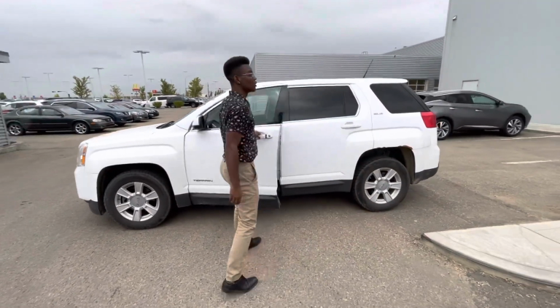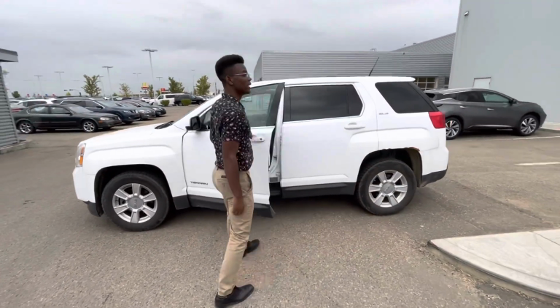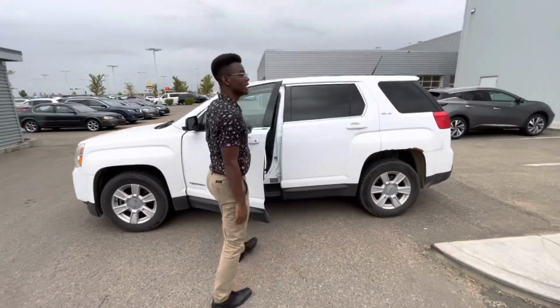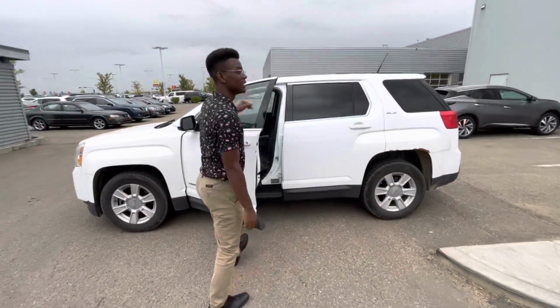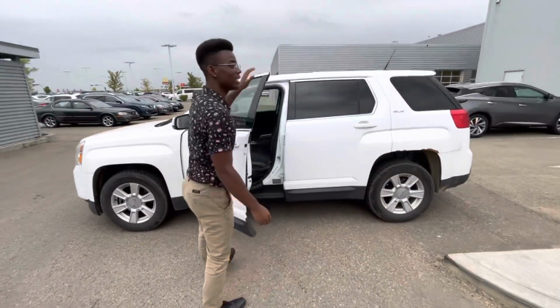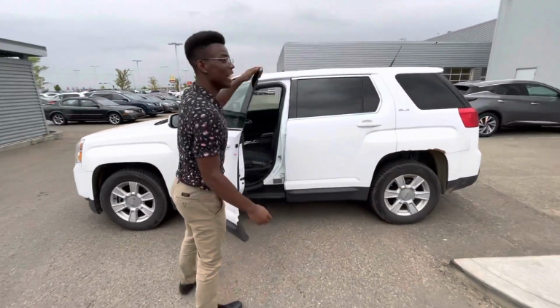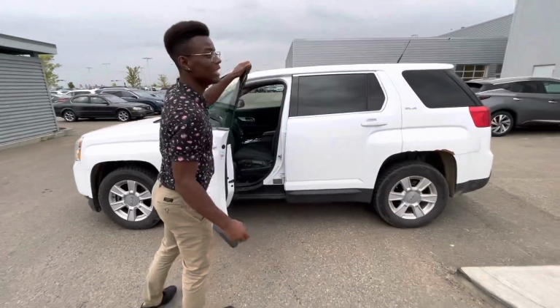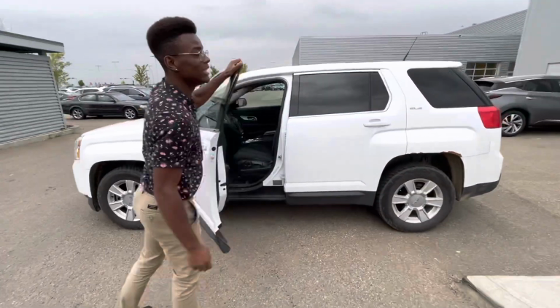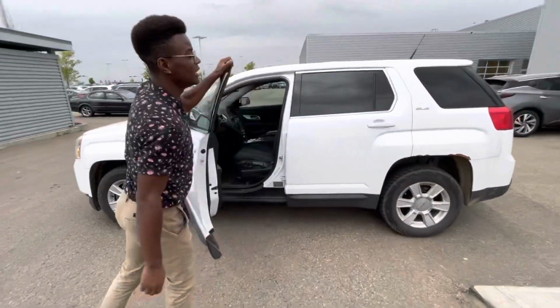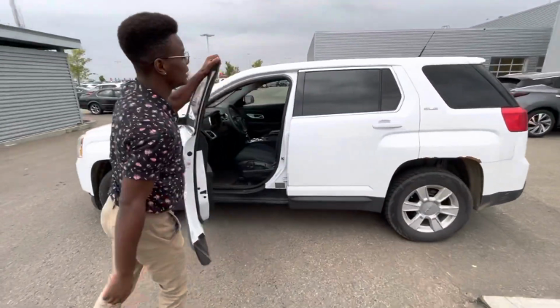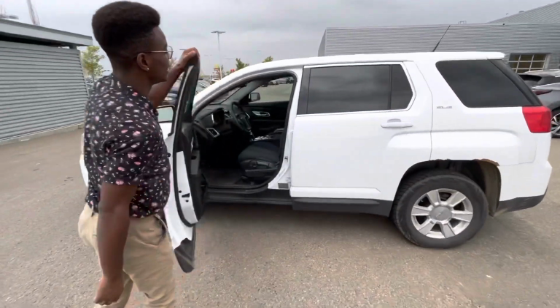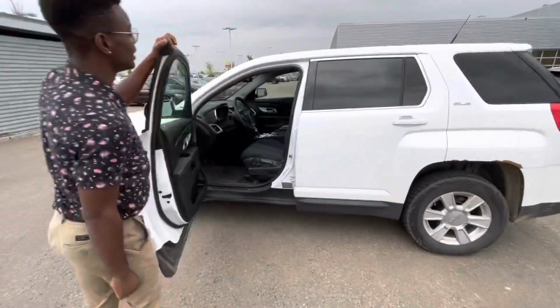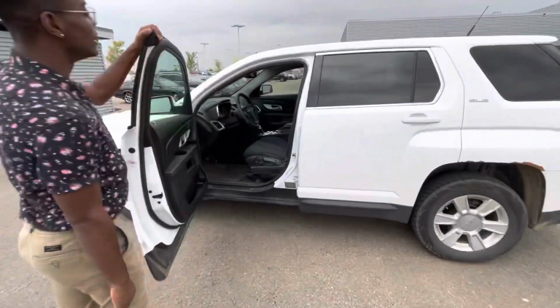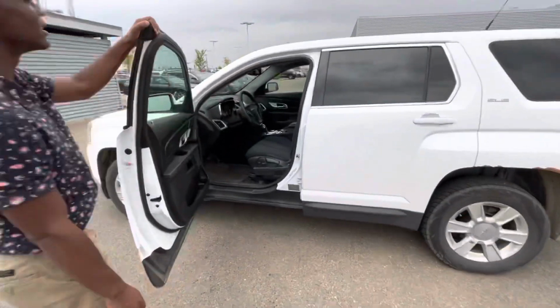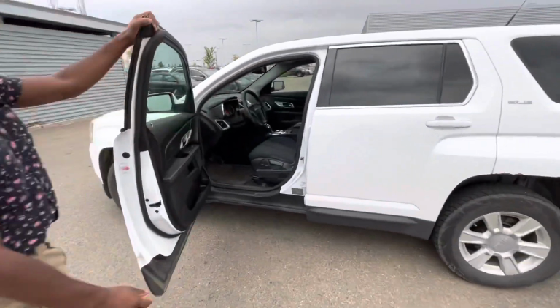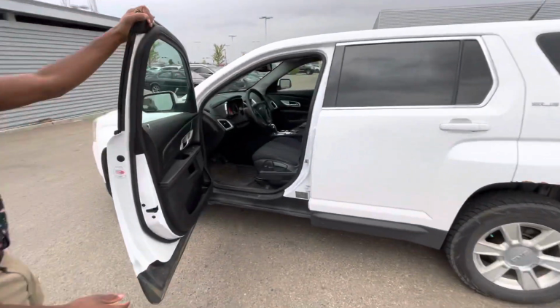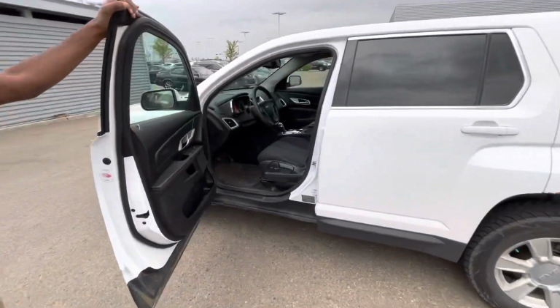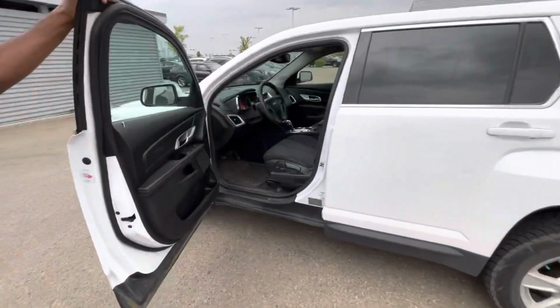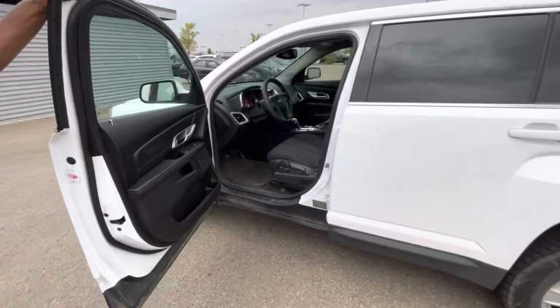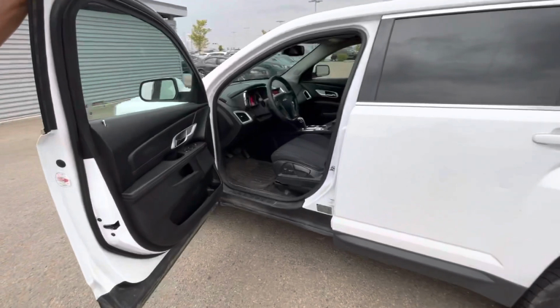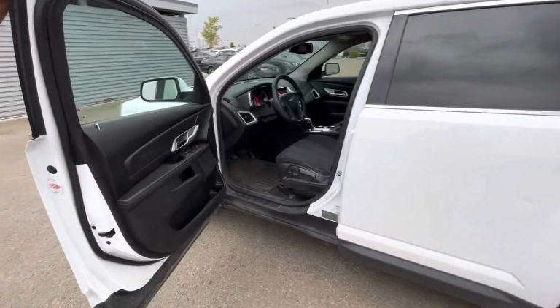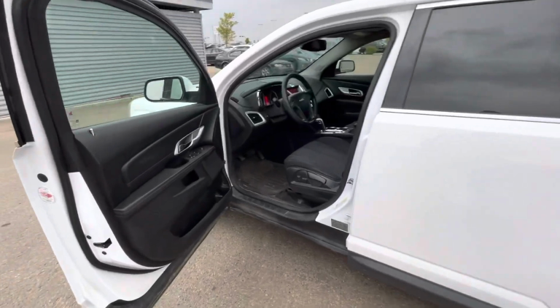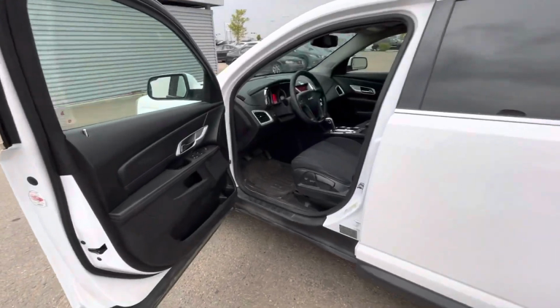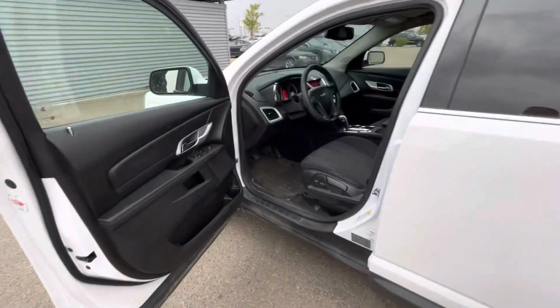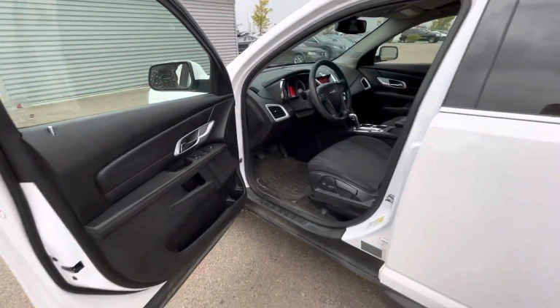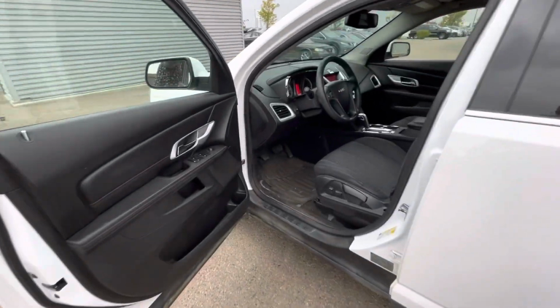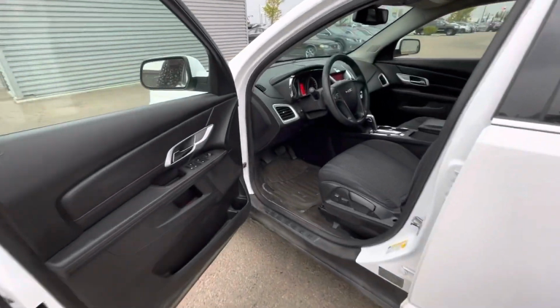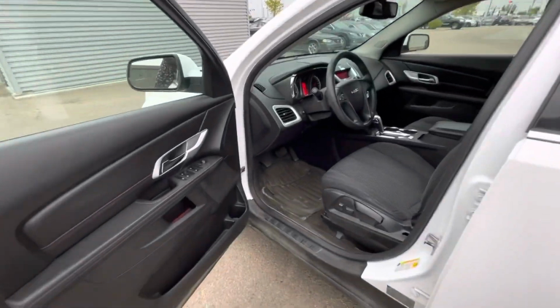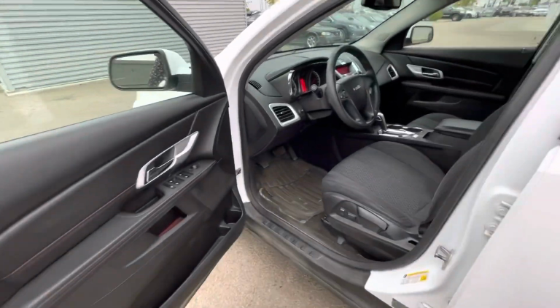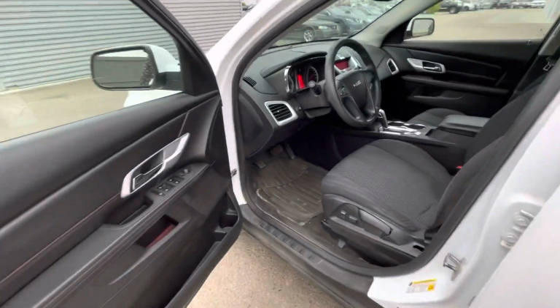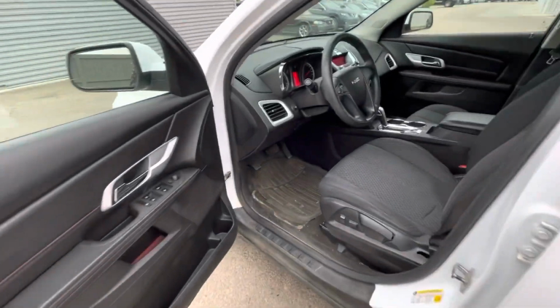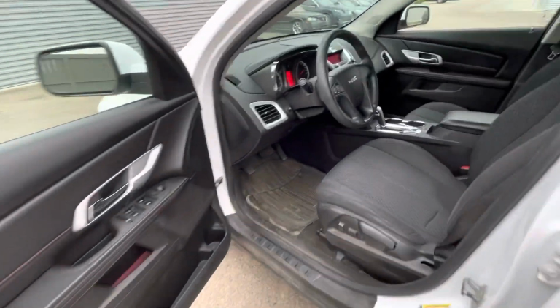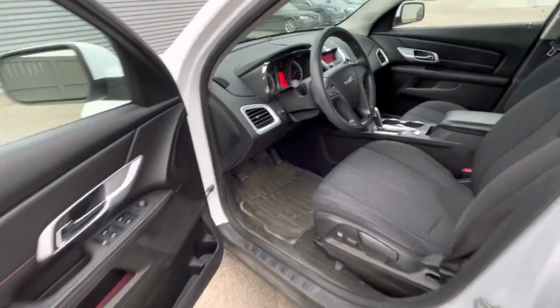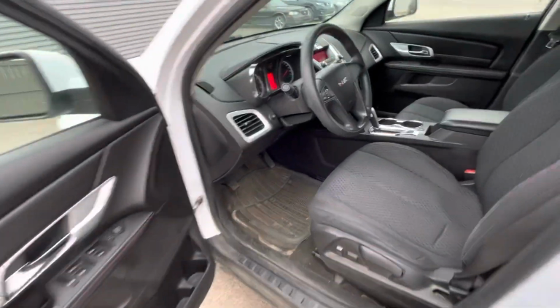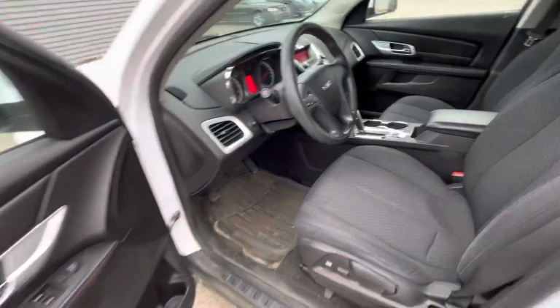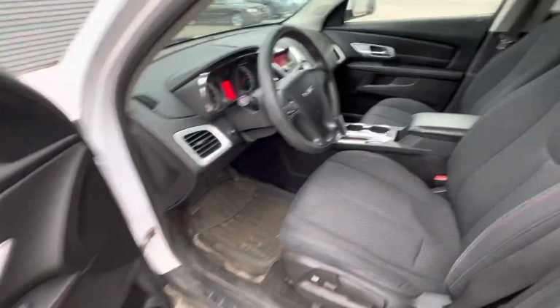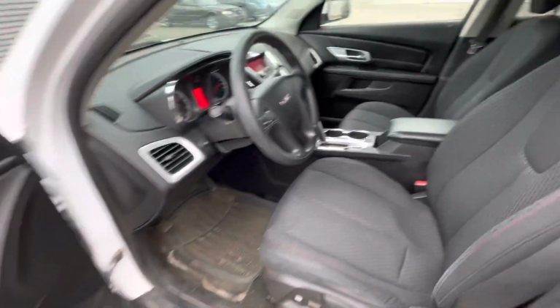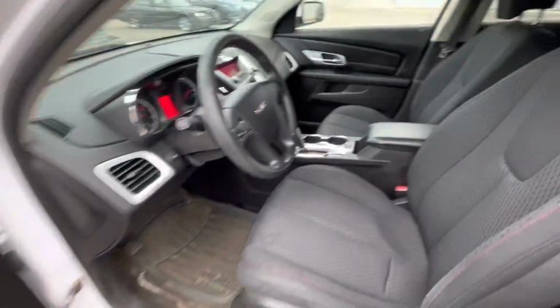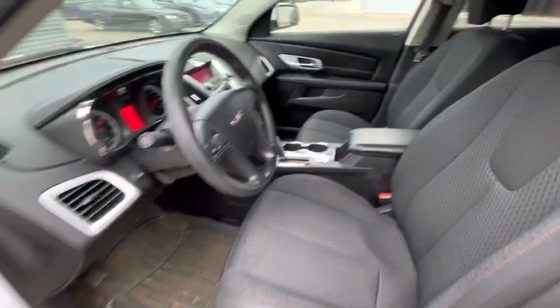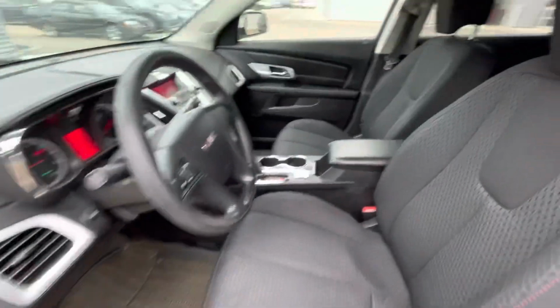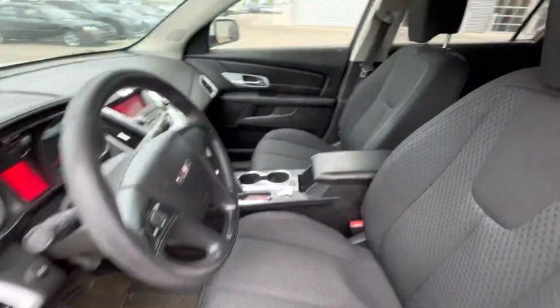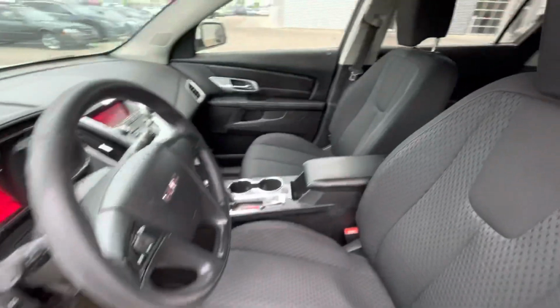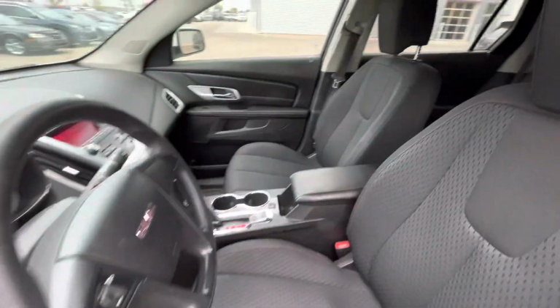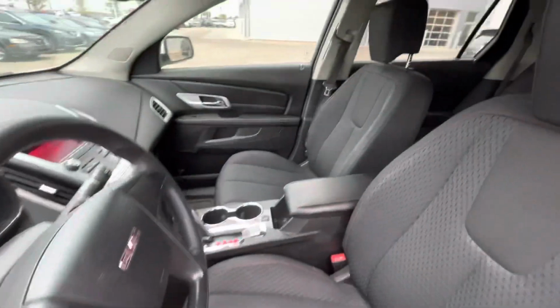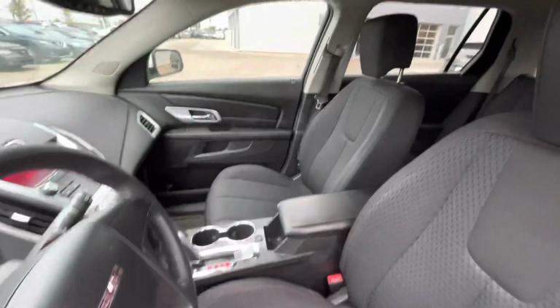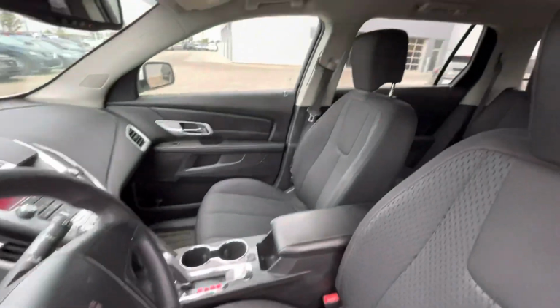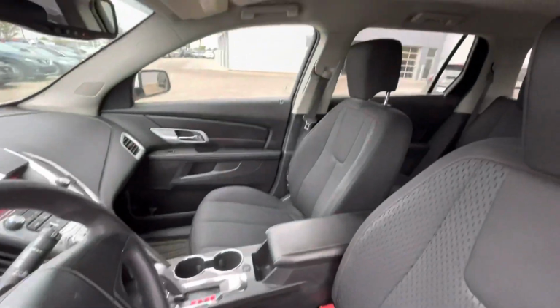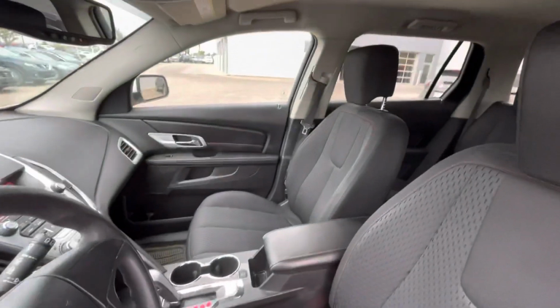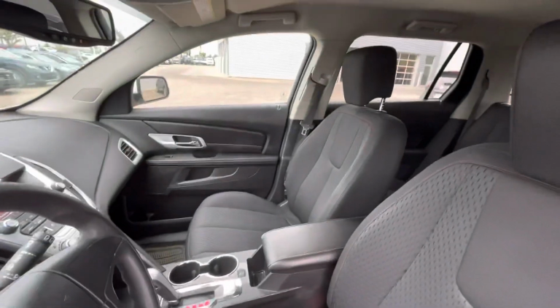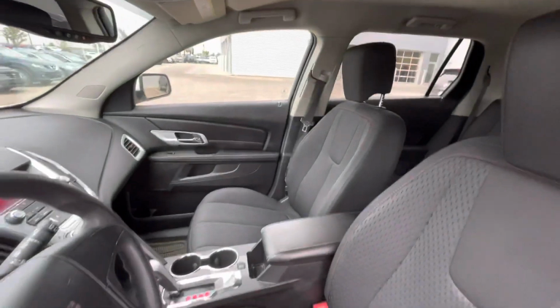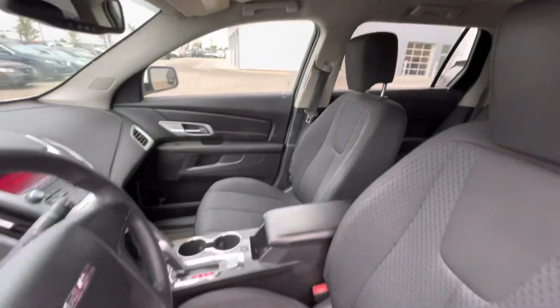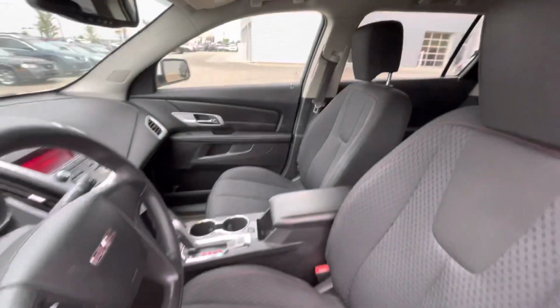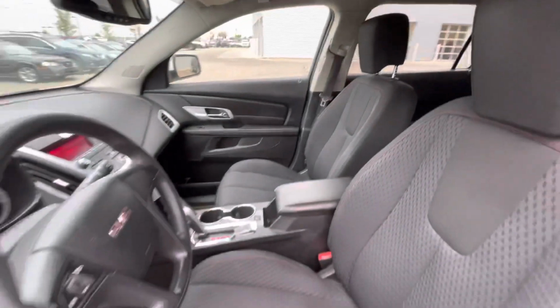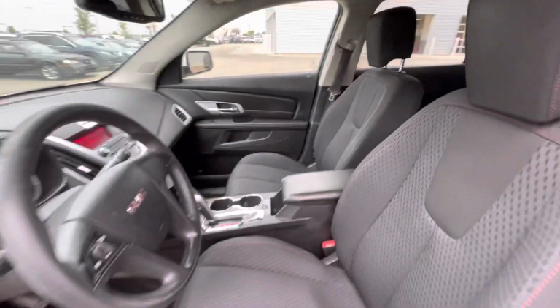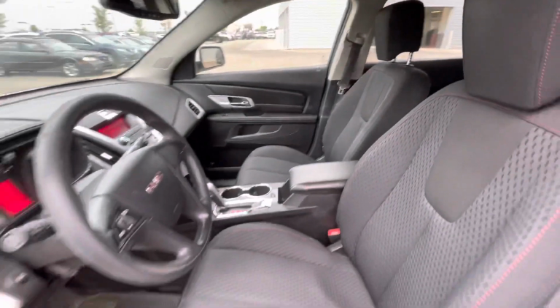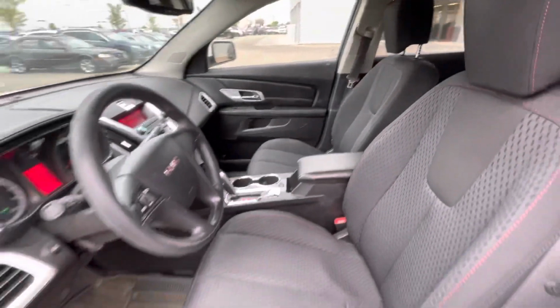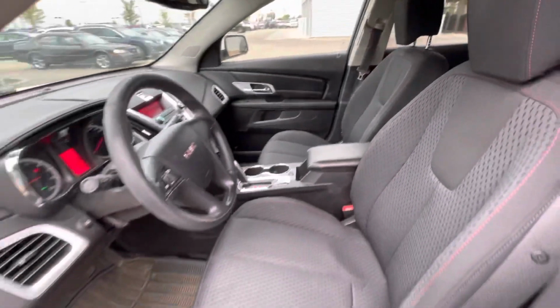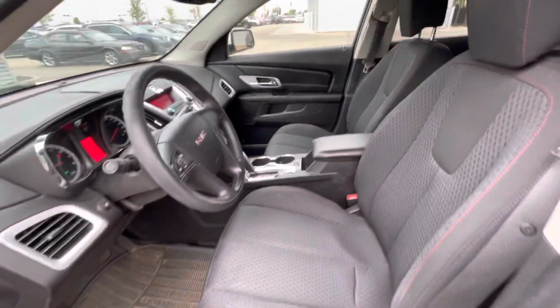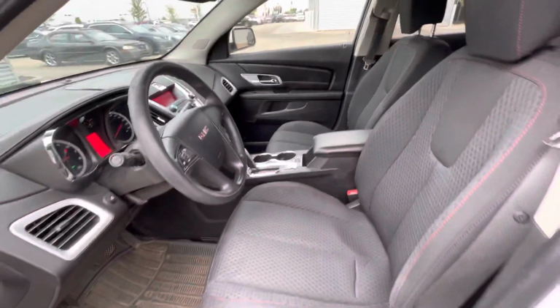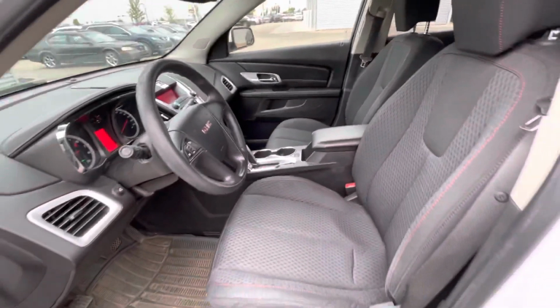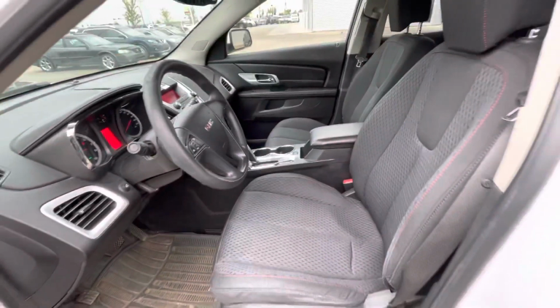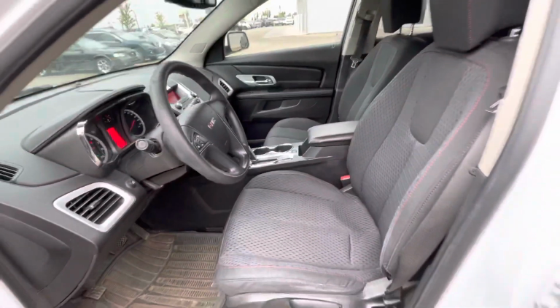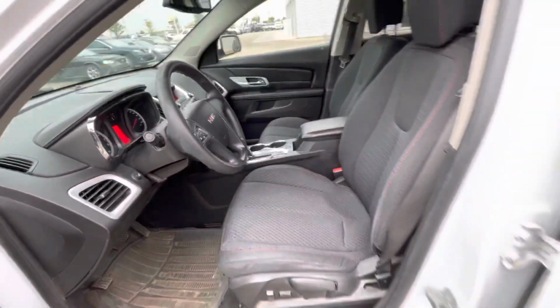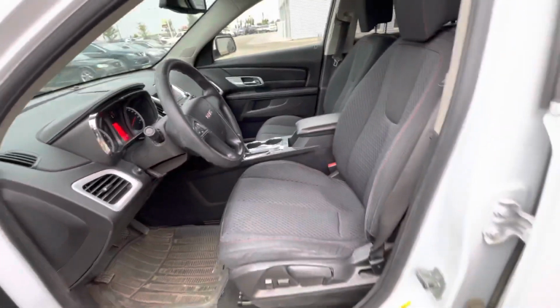Going inside, there are tons of amazing features like your backup camera, cruise control, and steering wheel mounted controls.